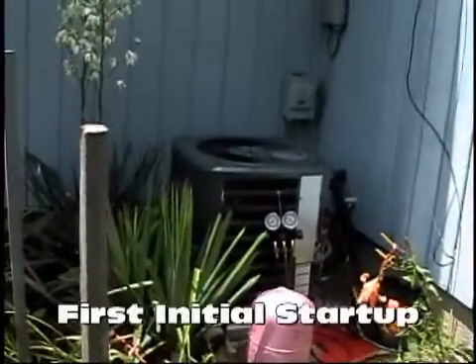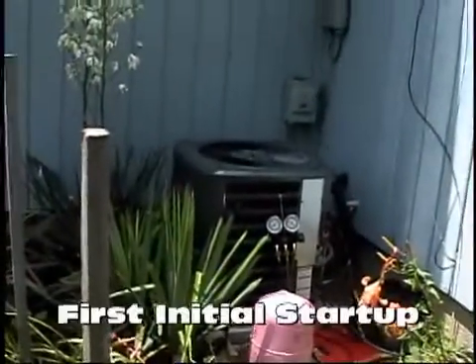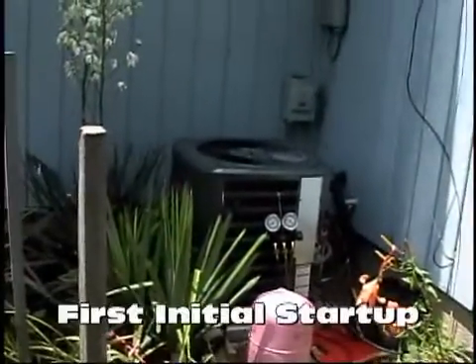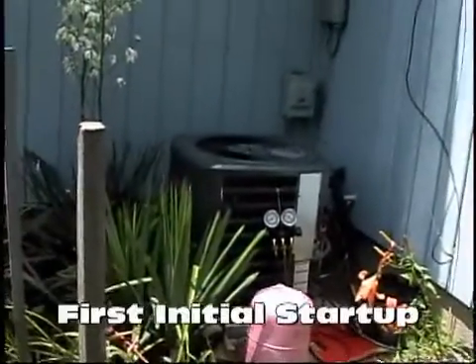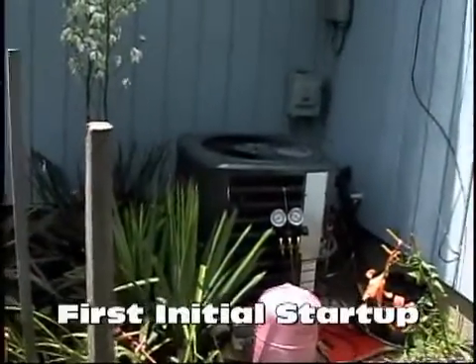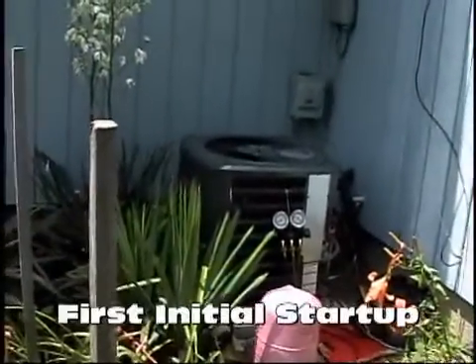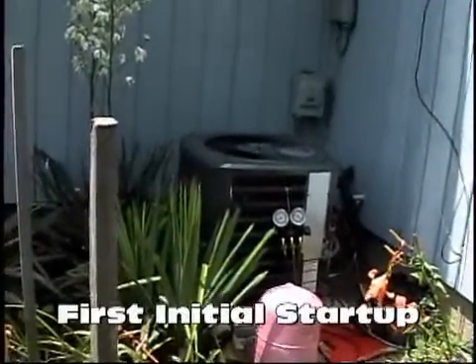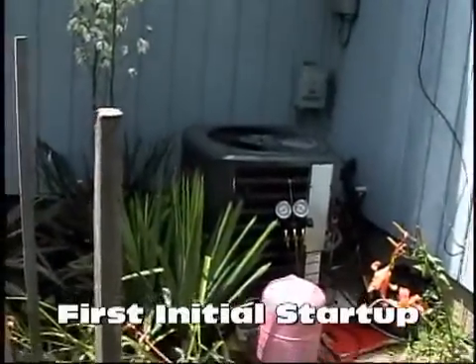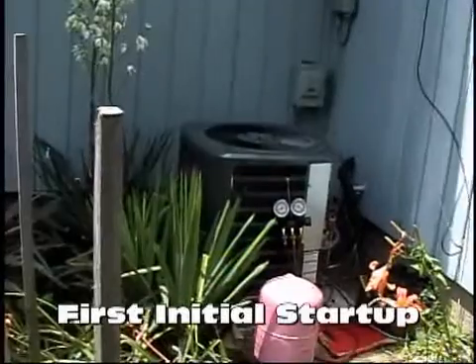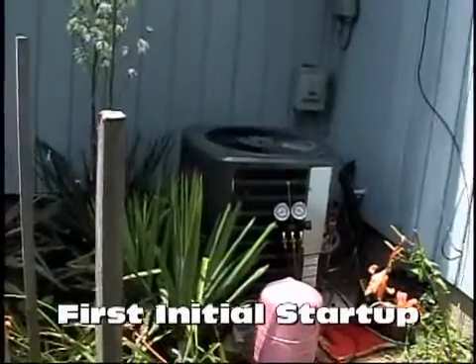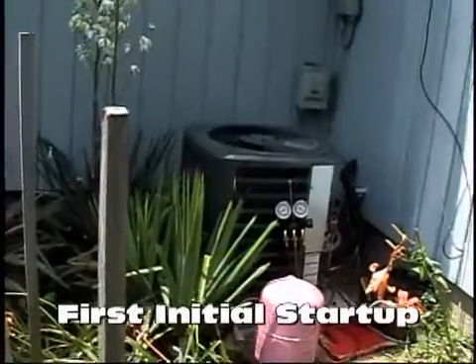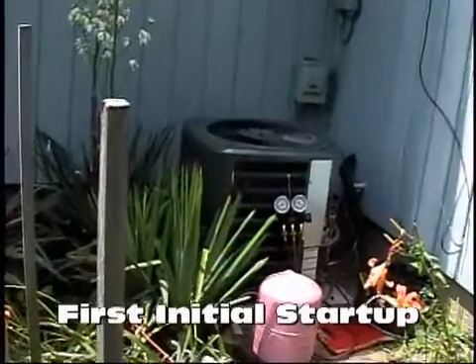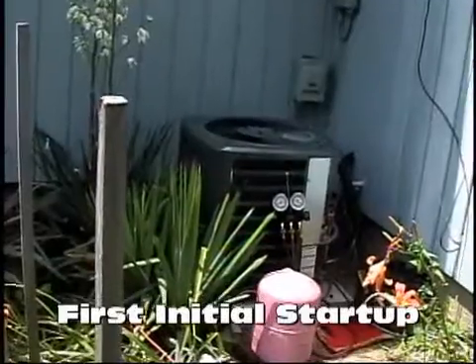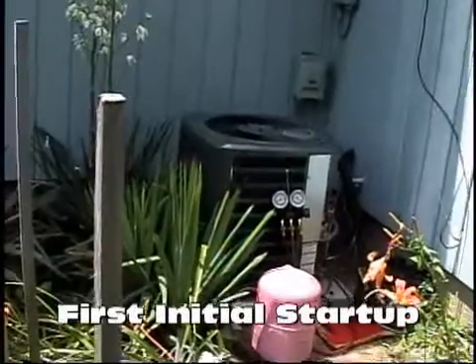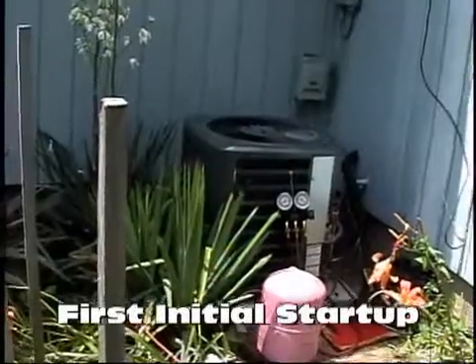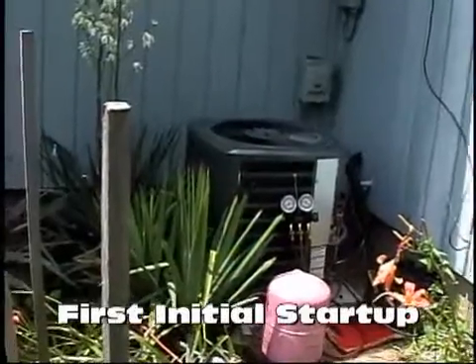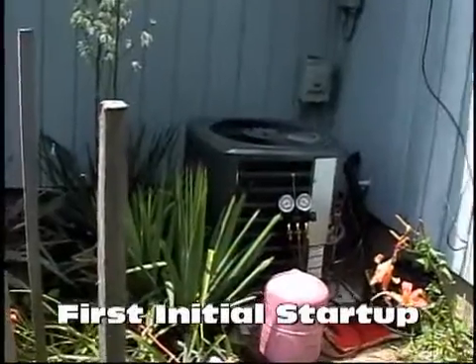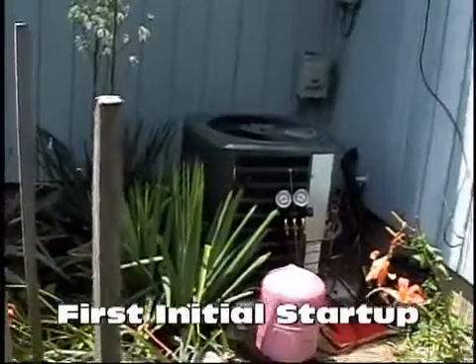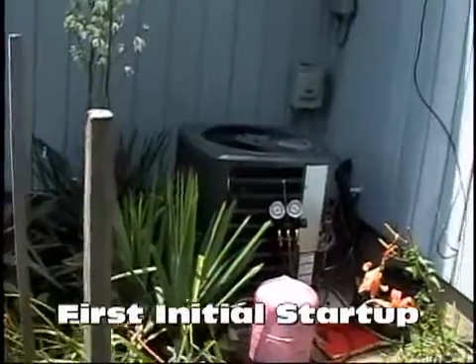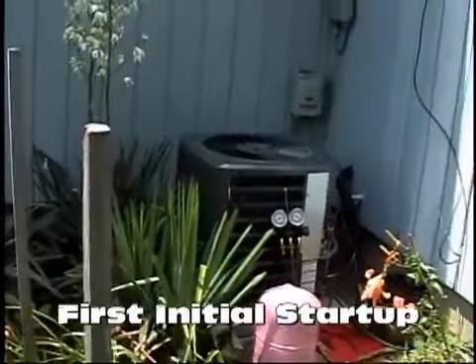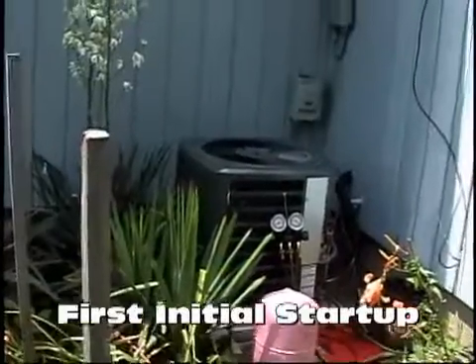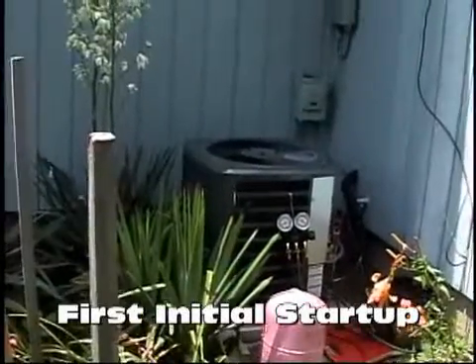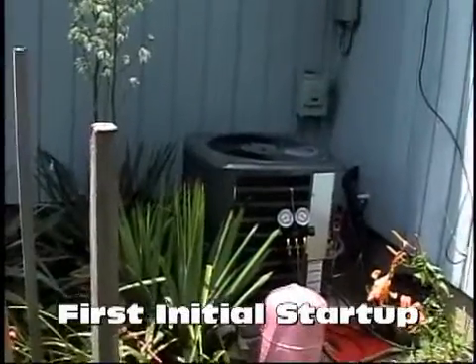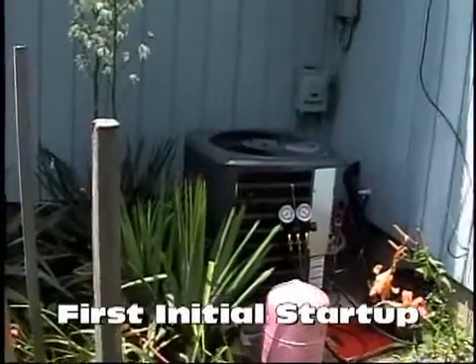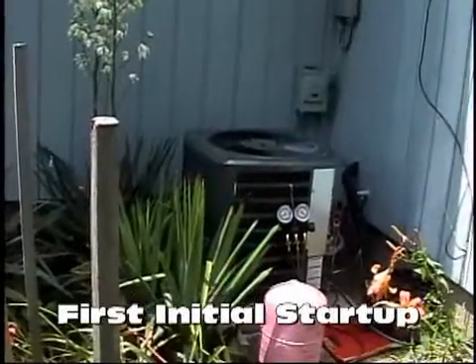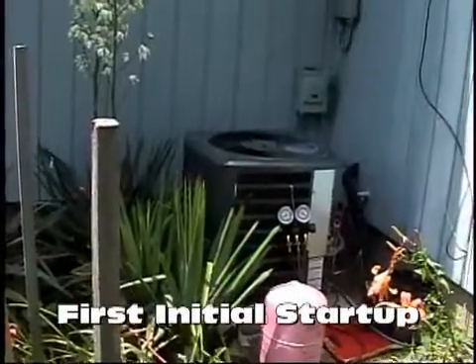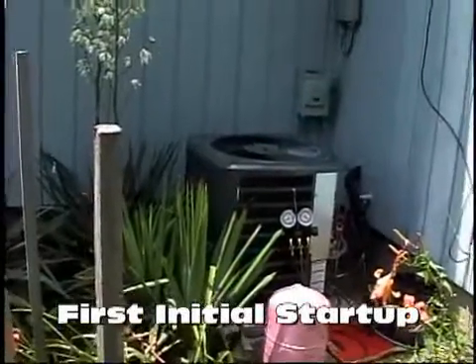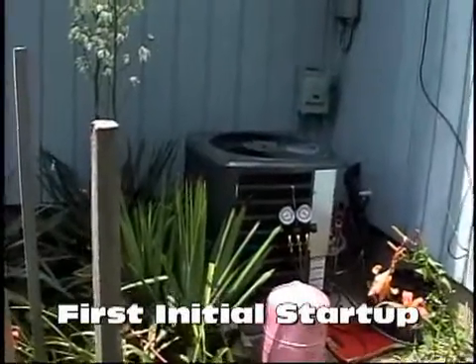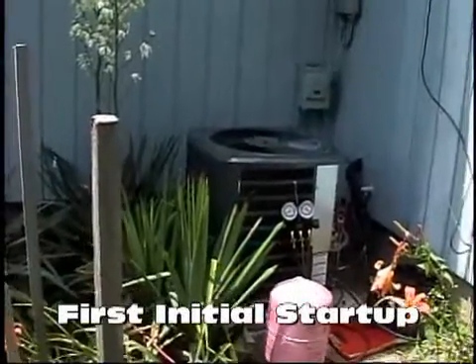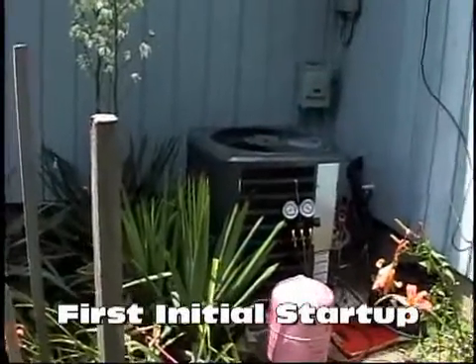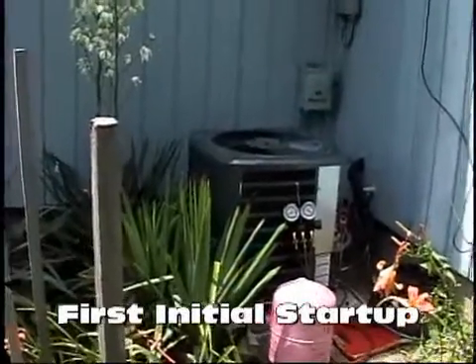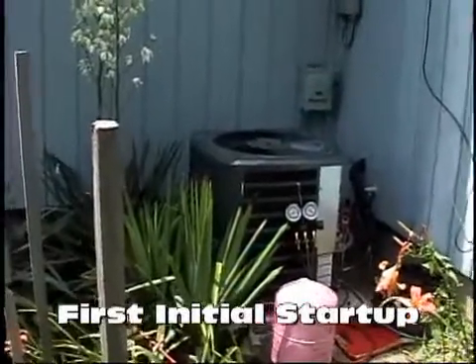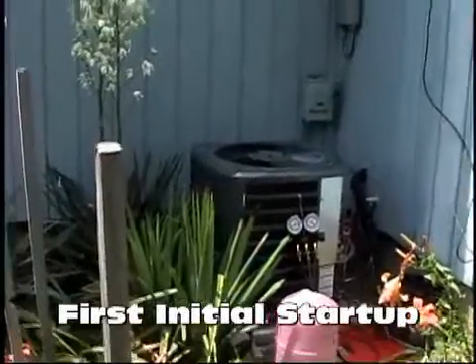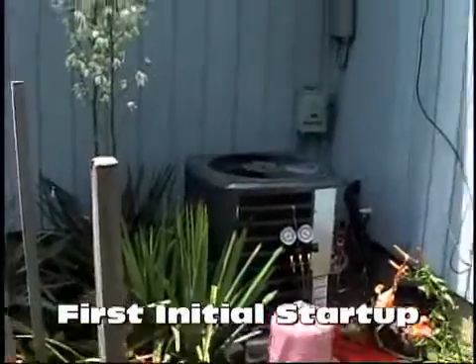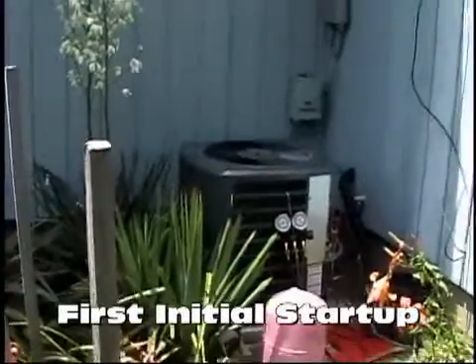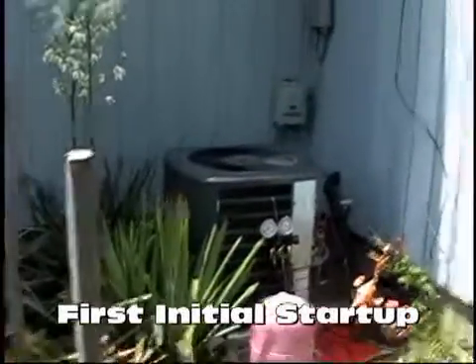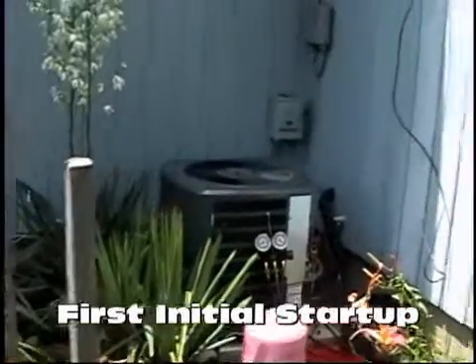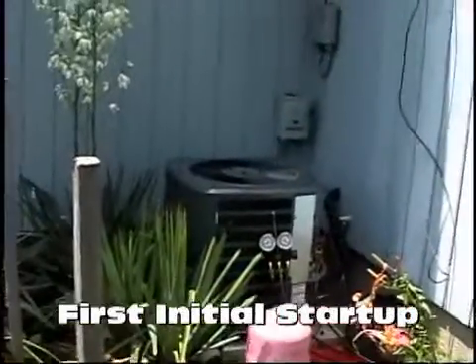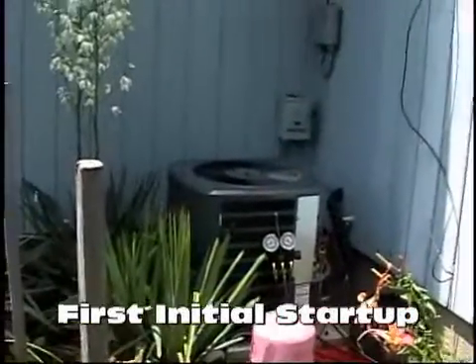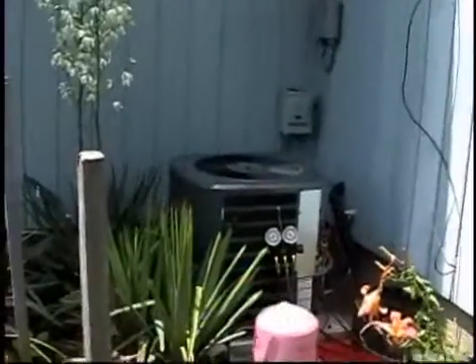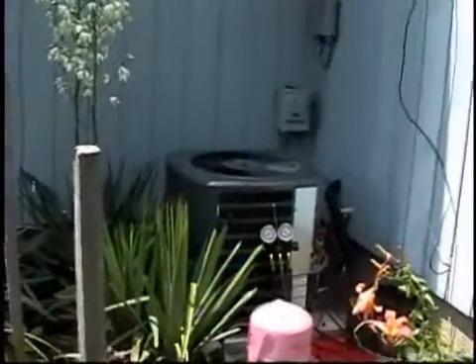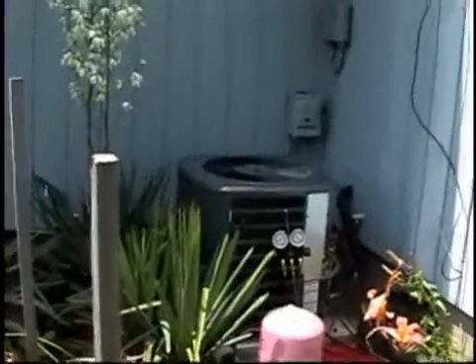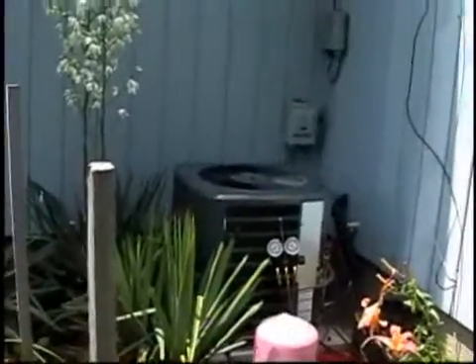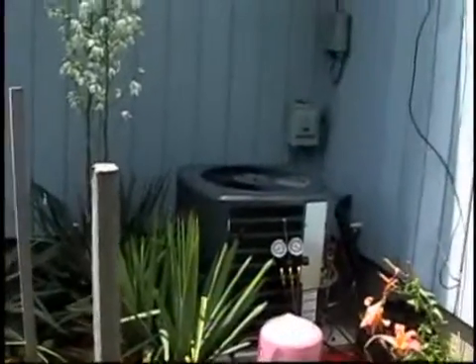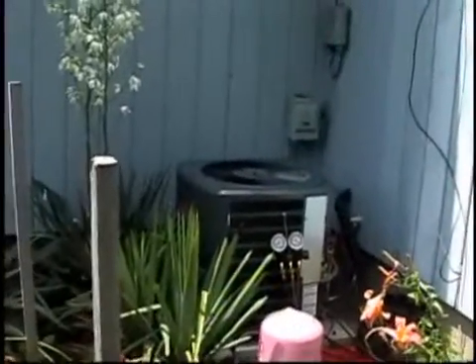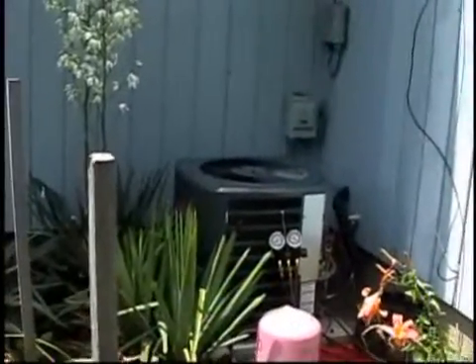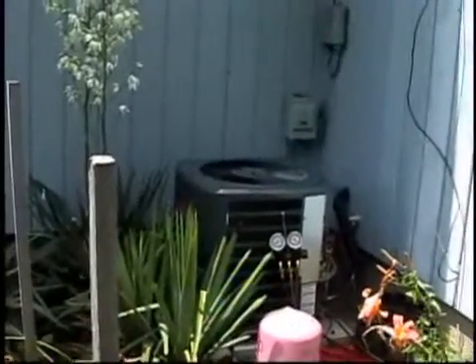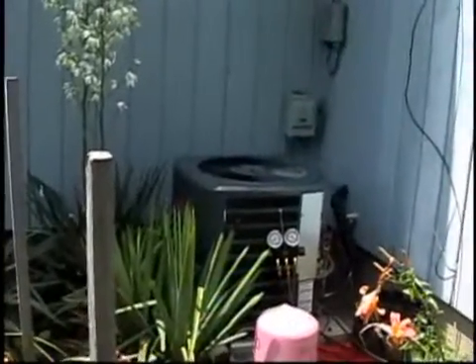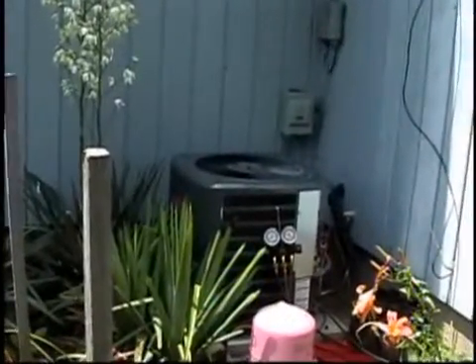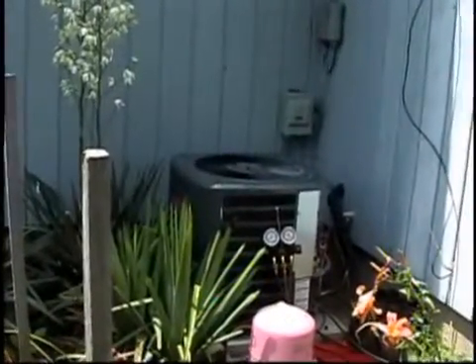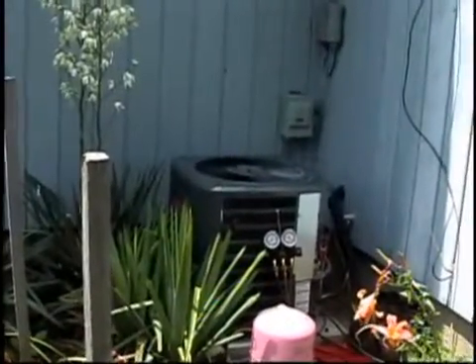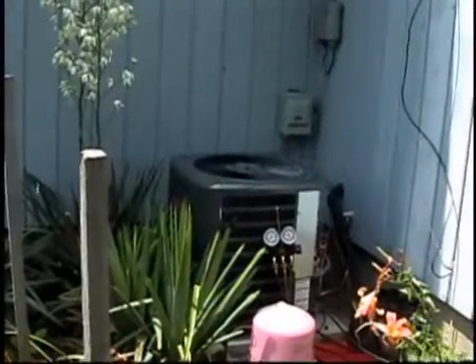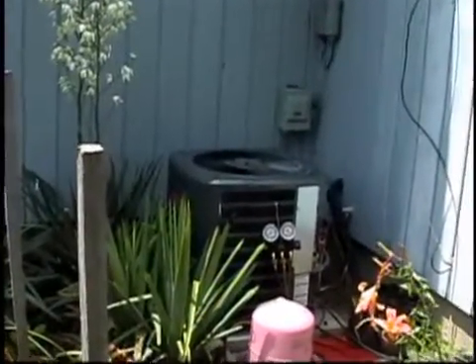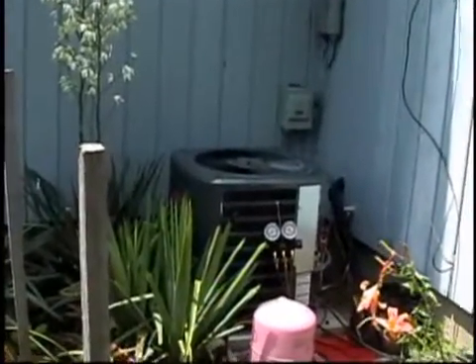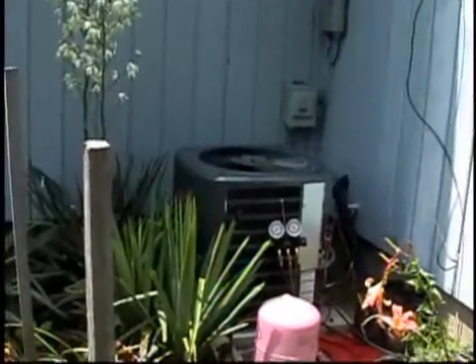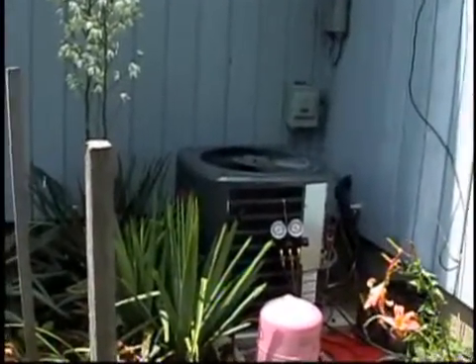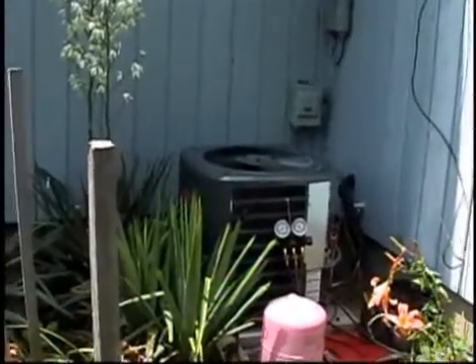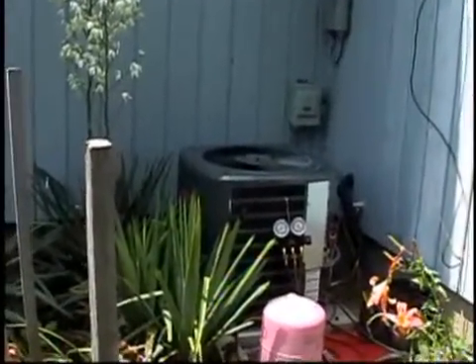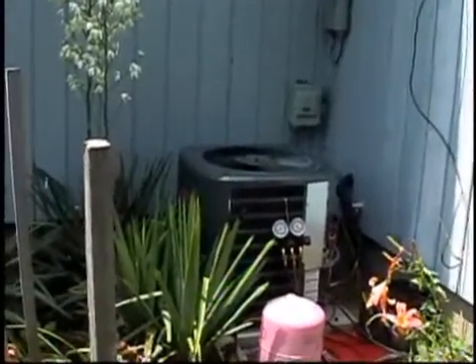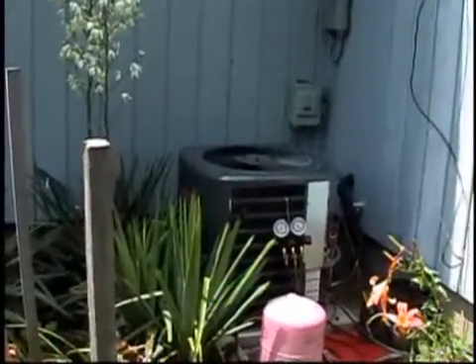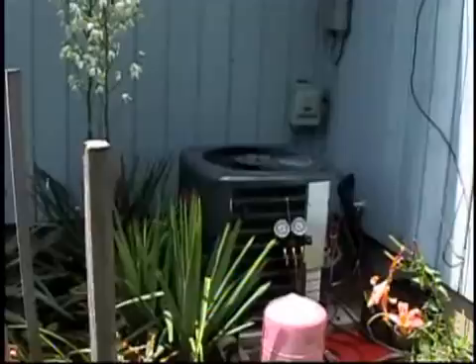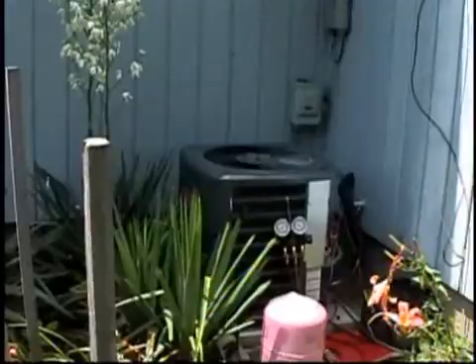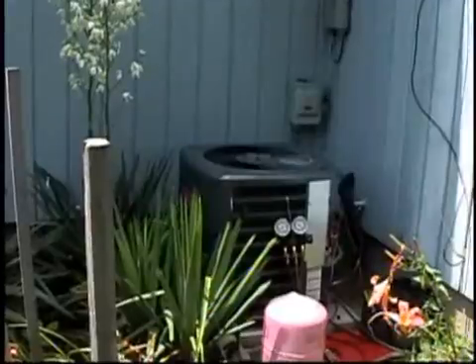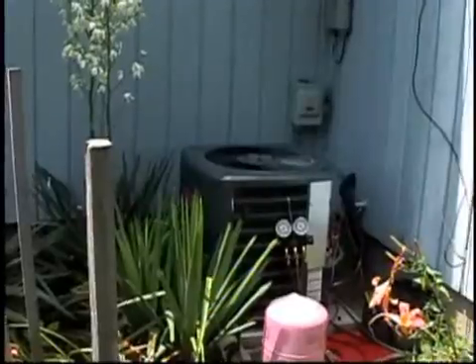First time this house has seen air conditioning since it was built. Look at it. I think I don't like it.